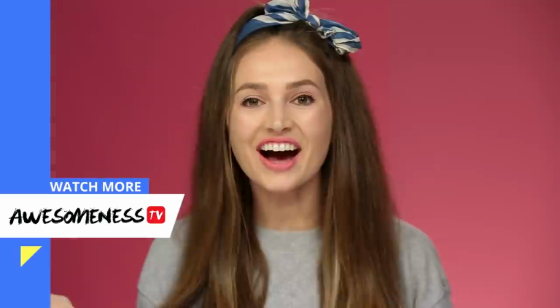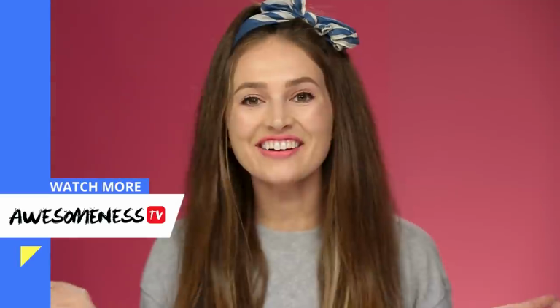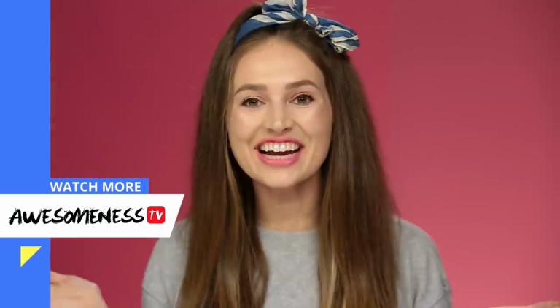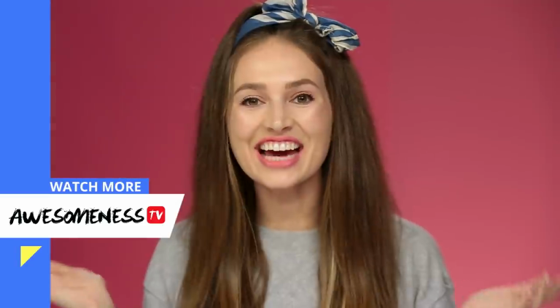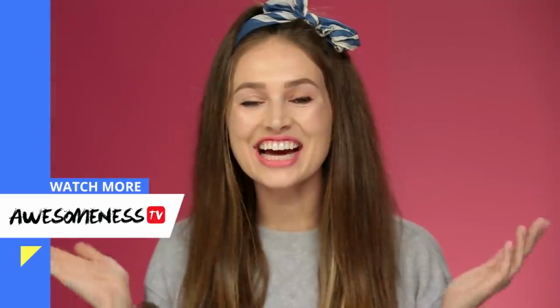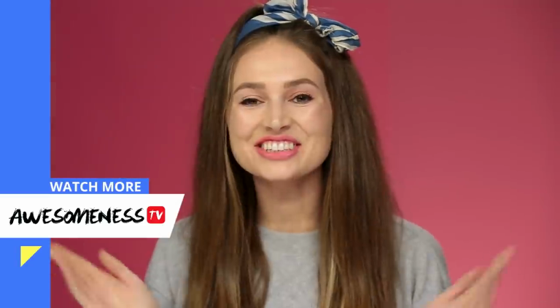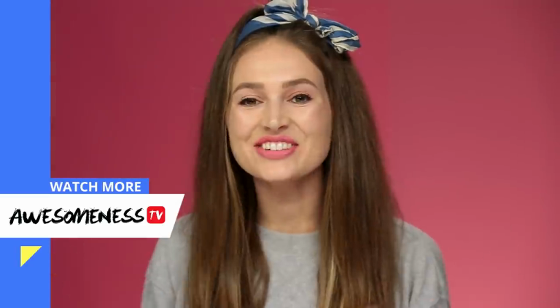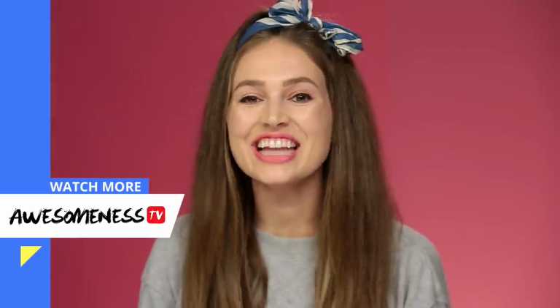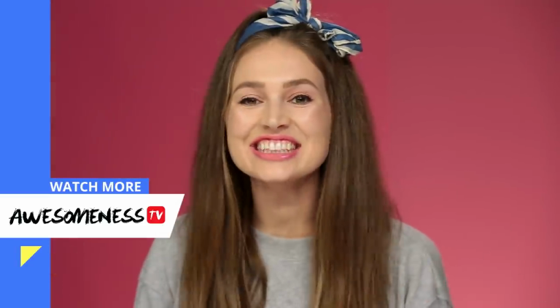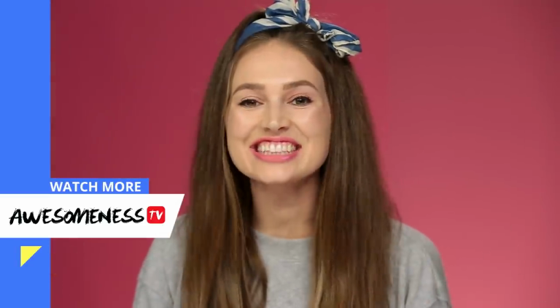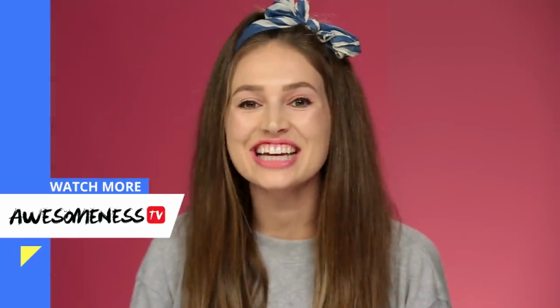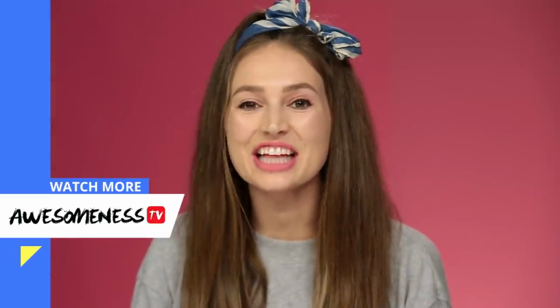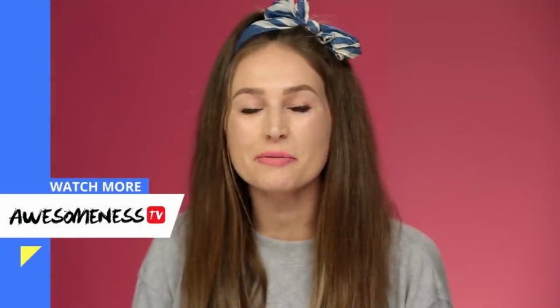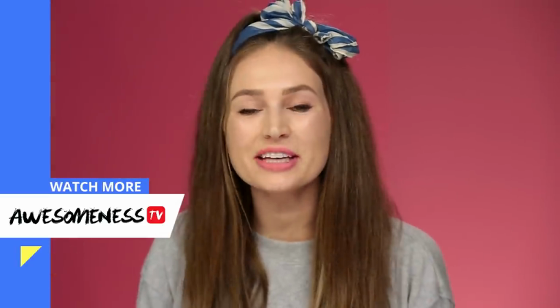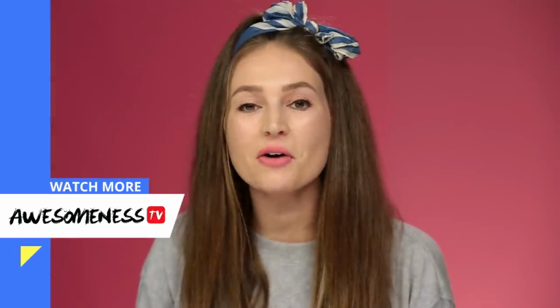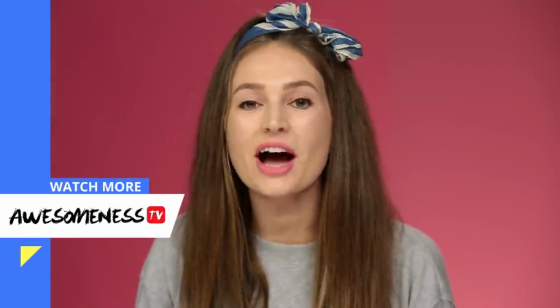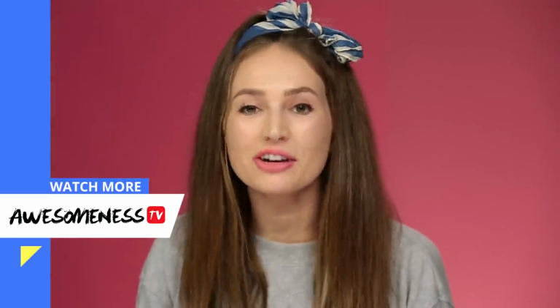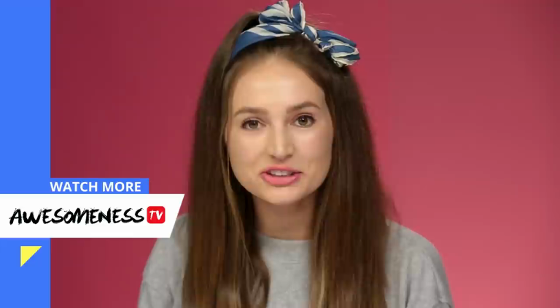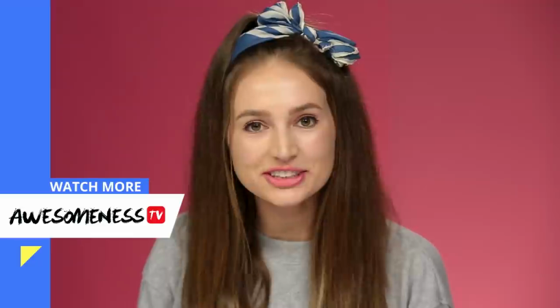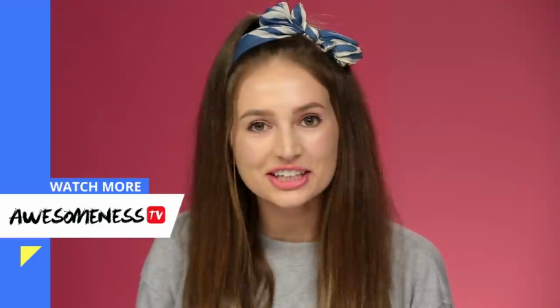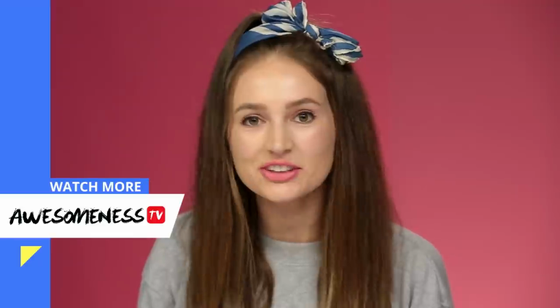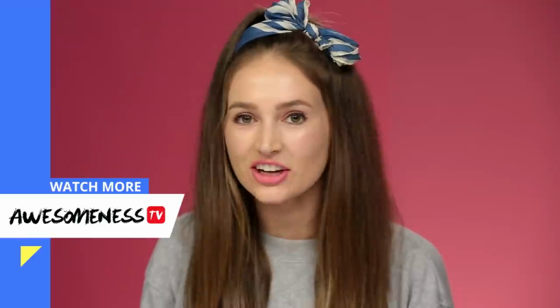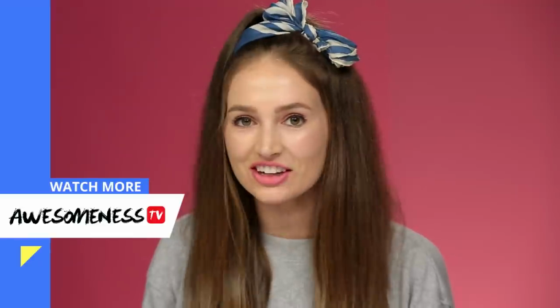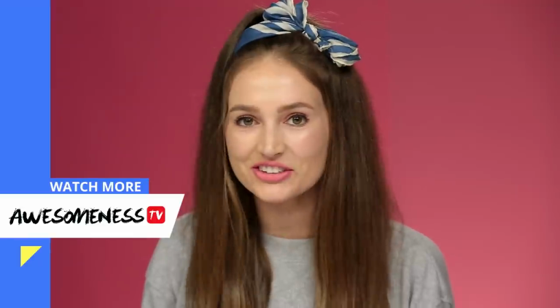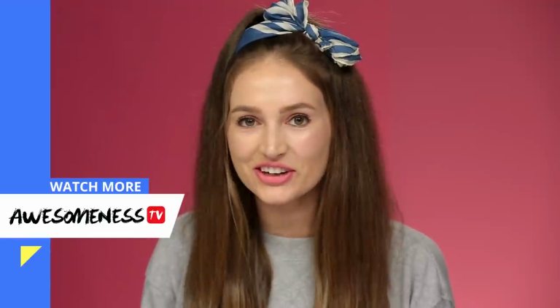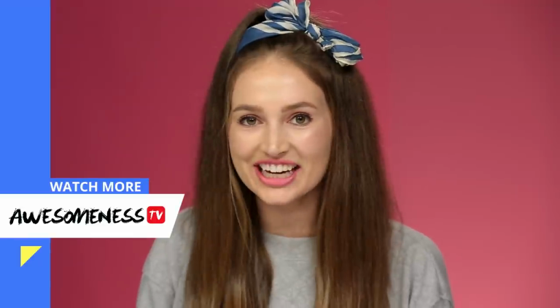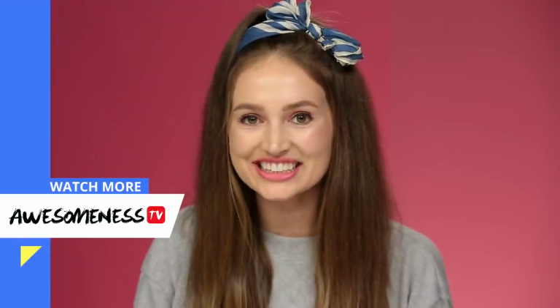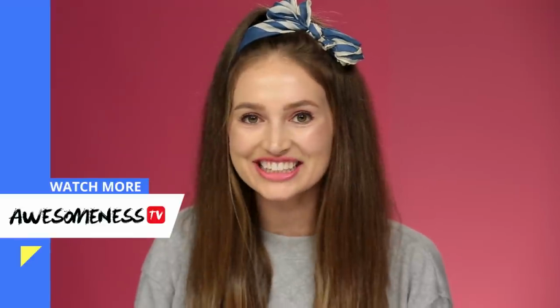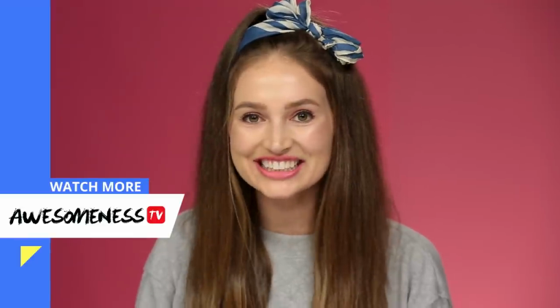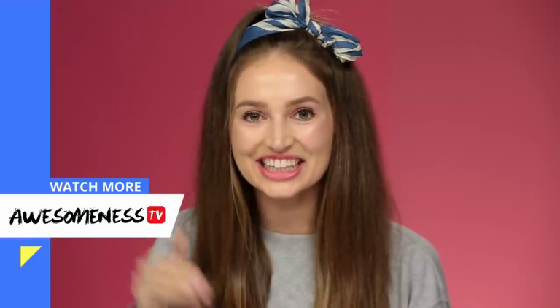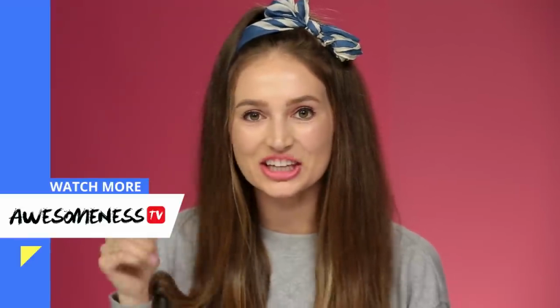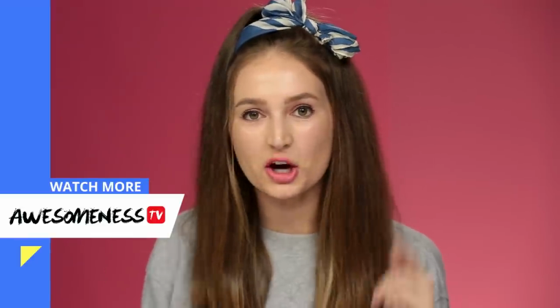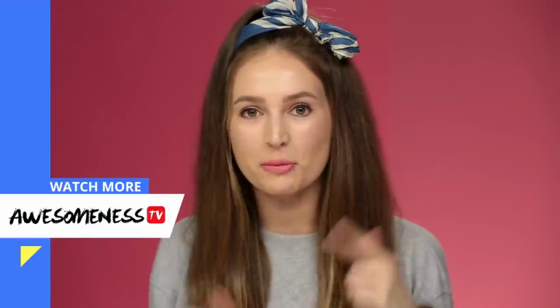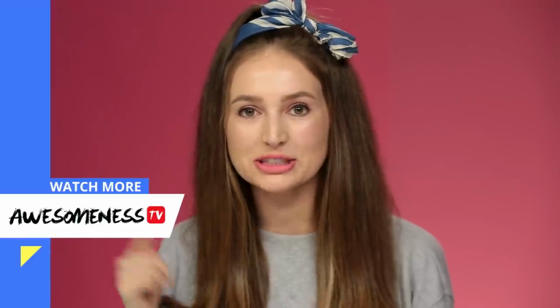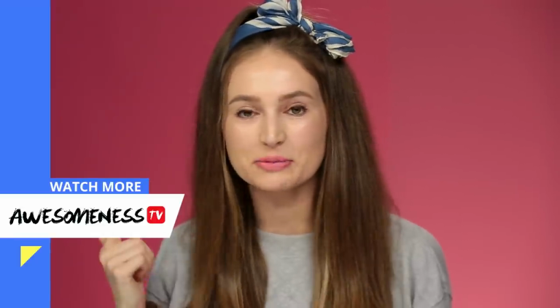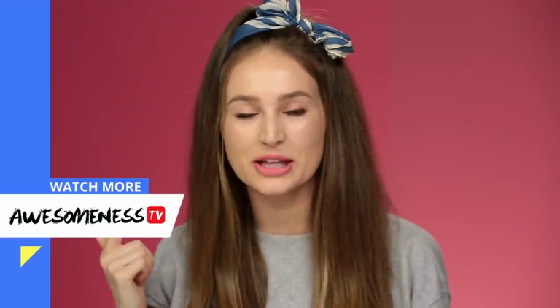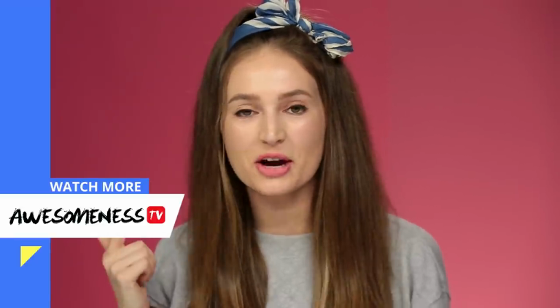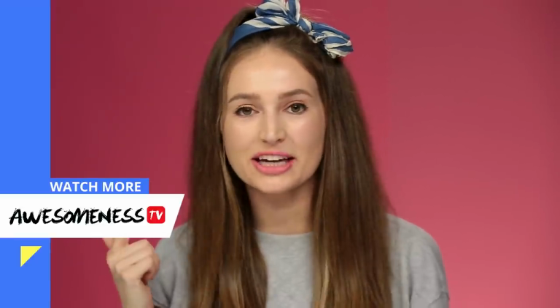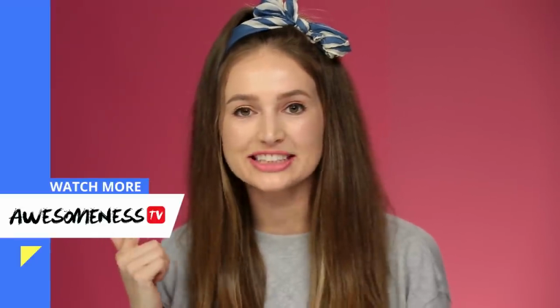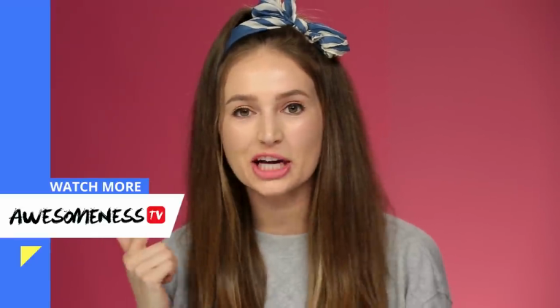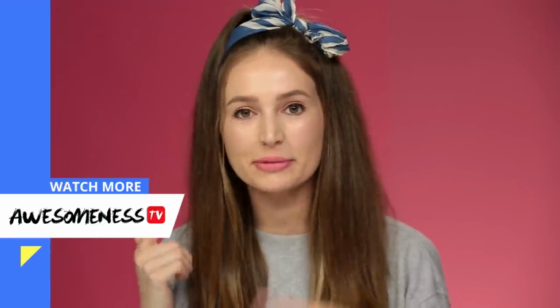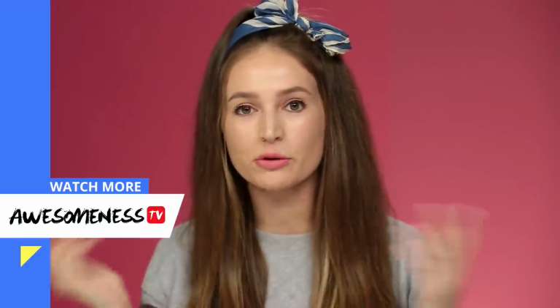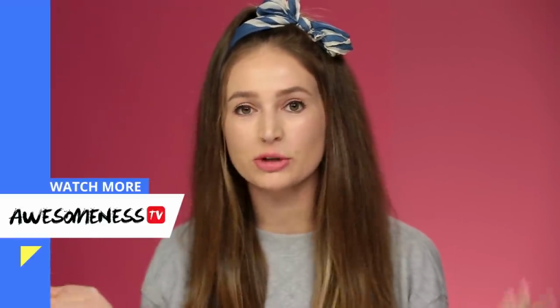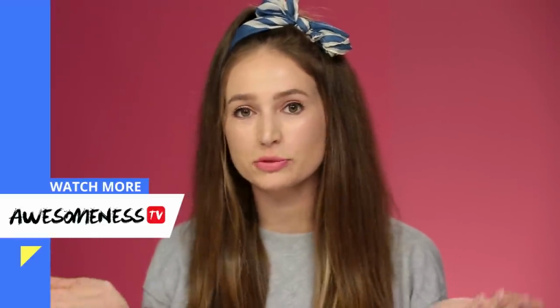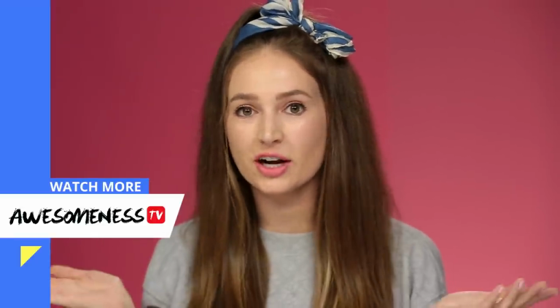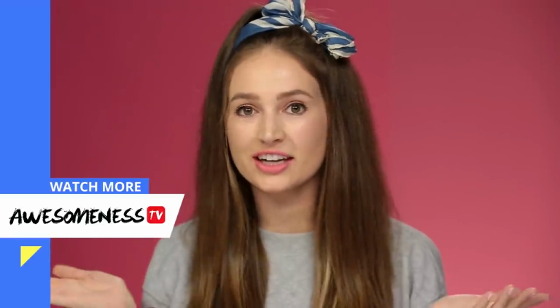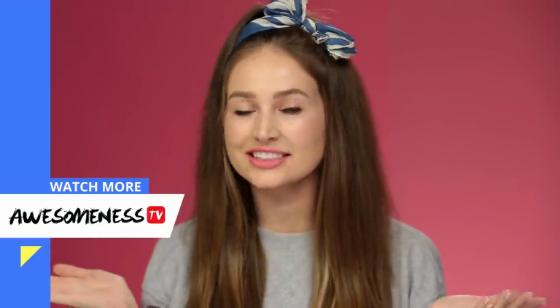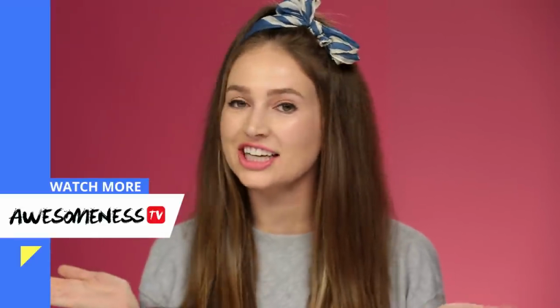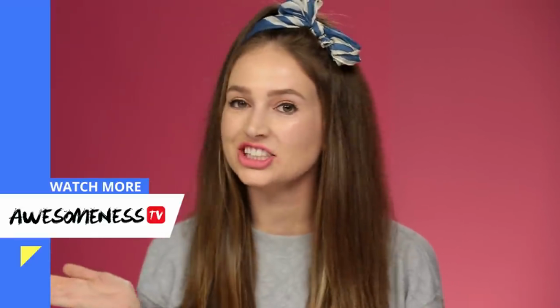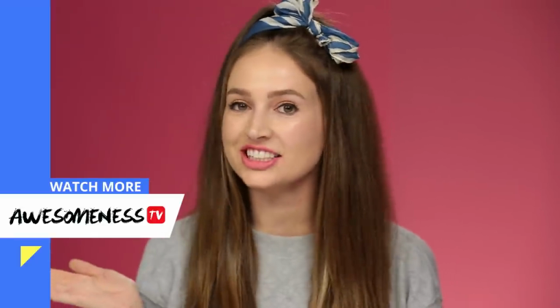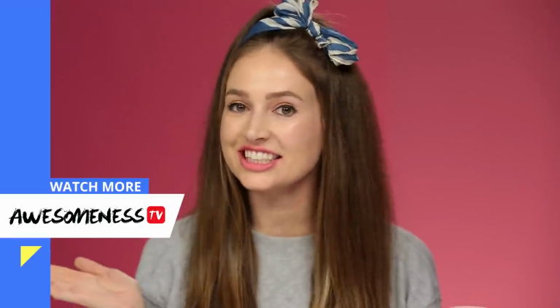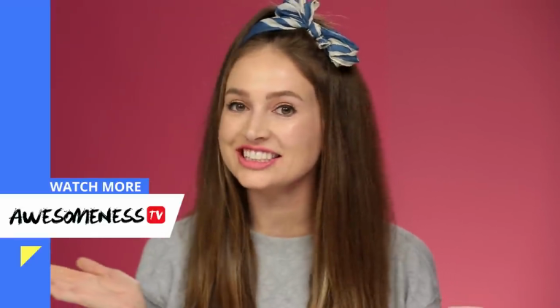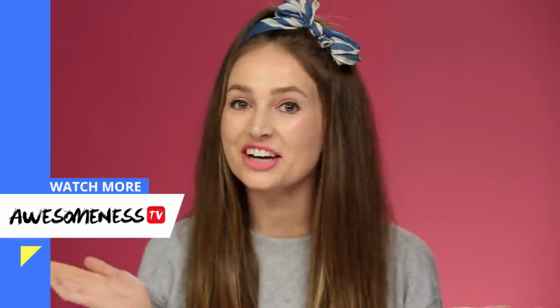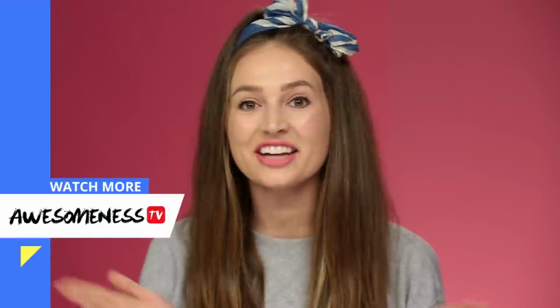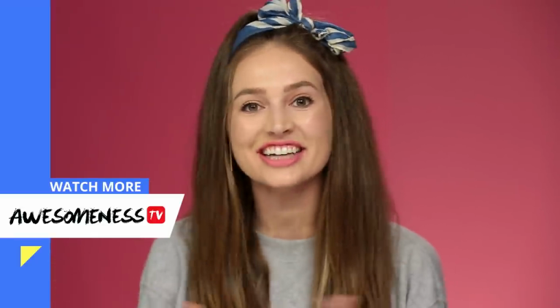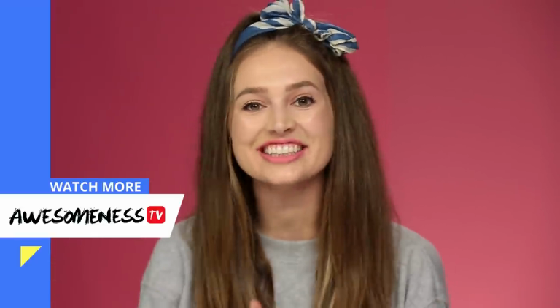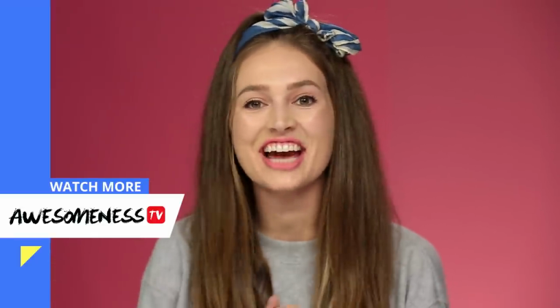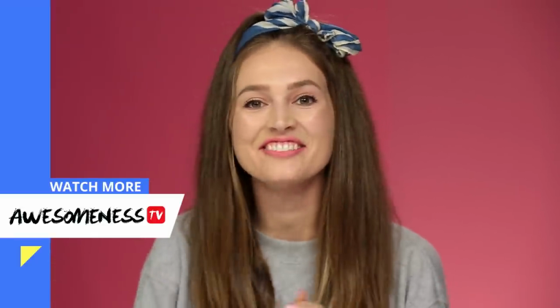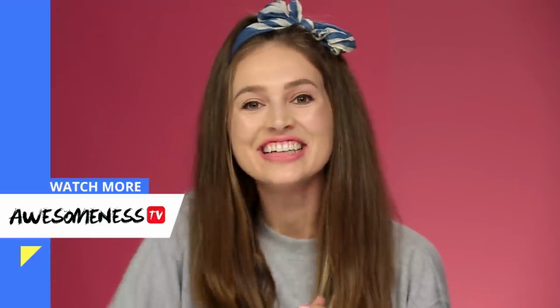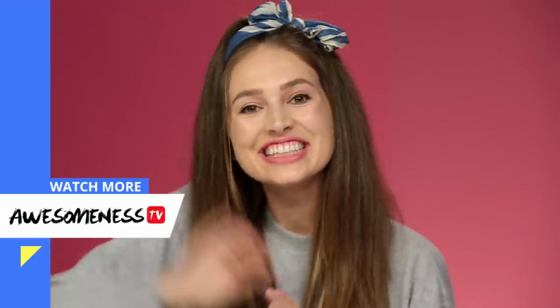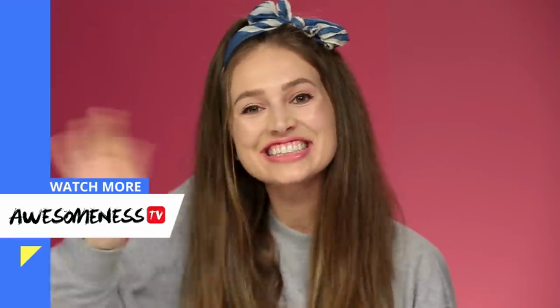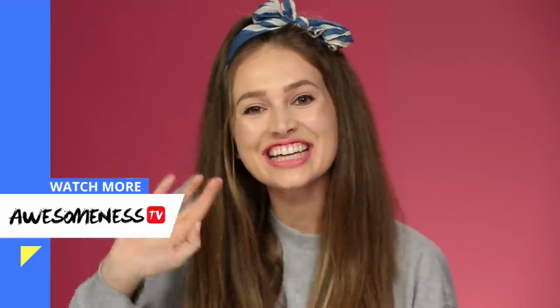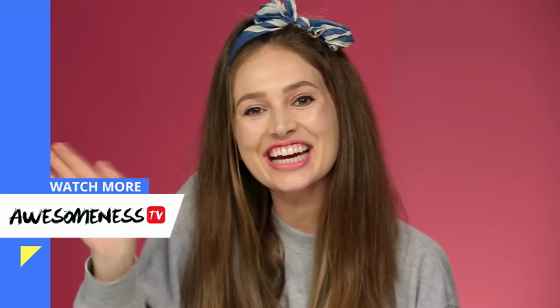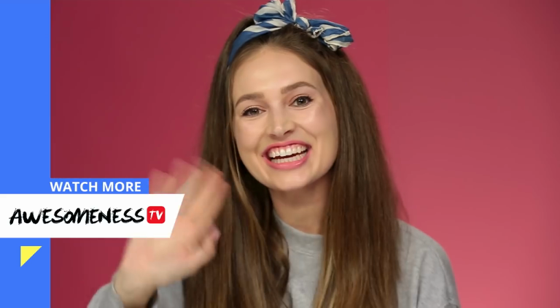That's it! Let me know how you did with all of your guesses in the comments below, and tell me which products I should test out next time. See ya!